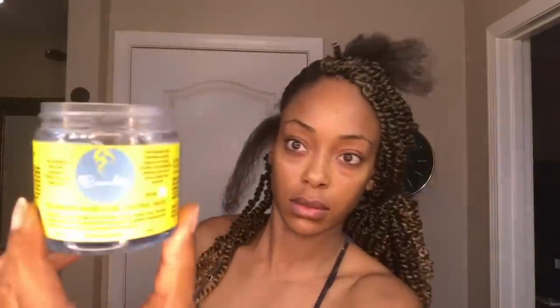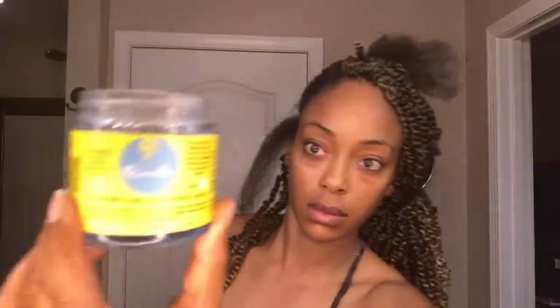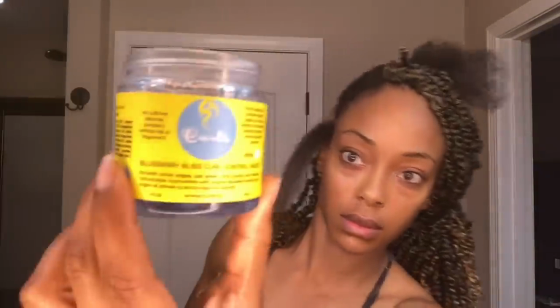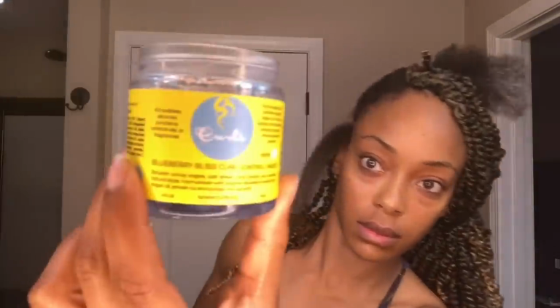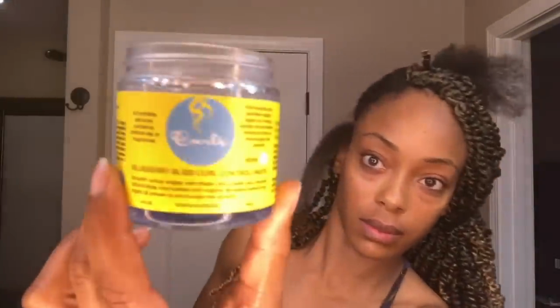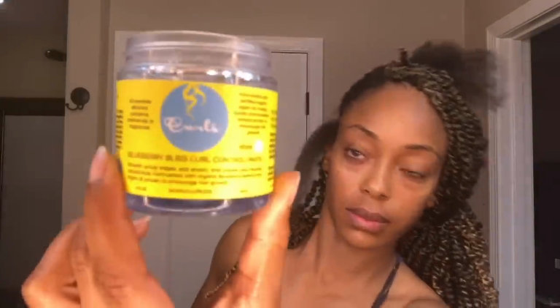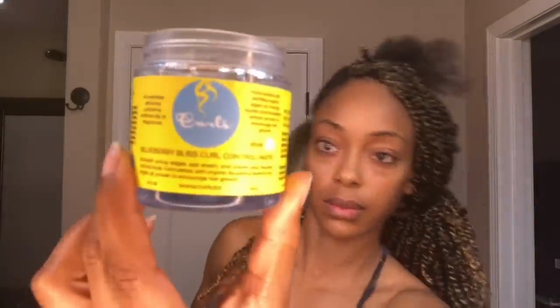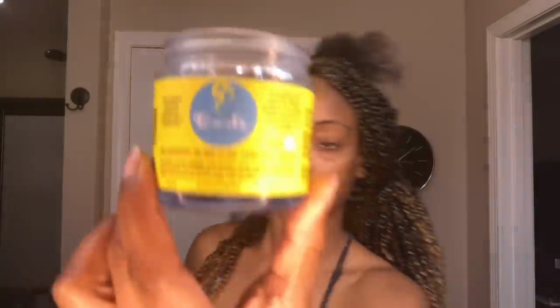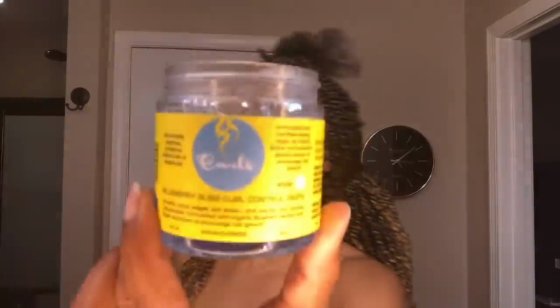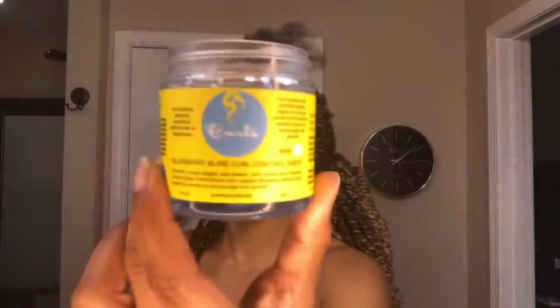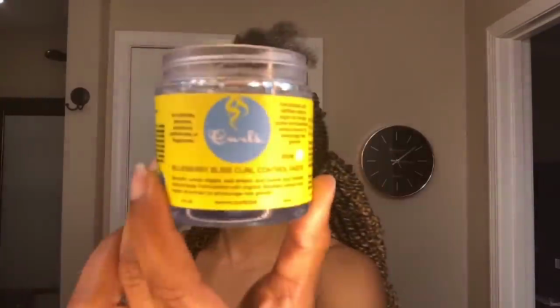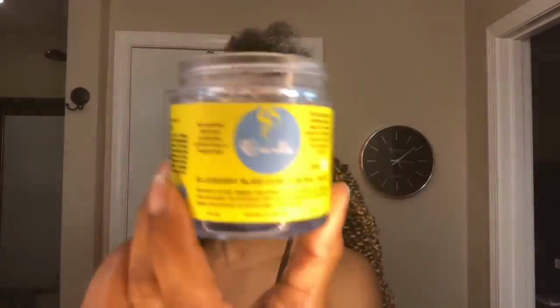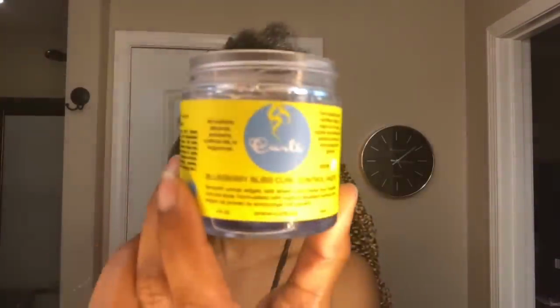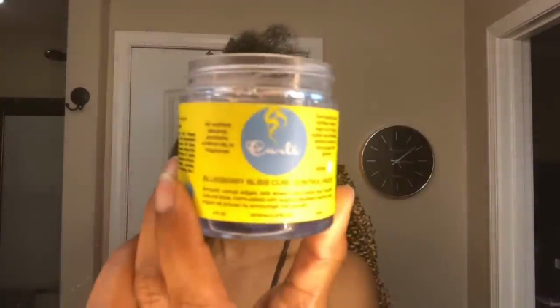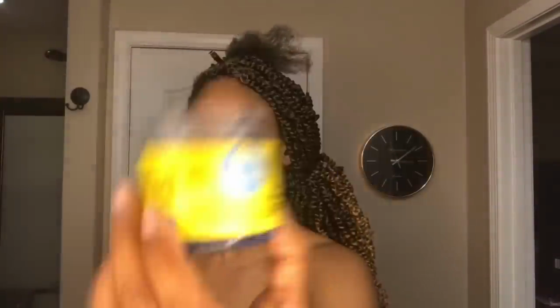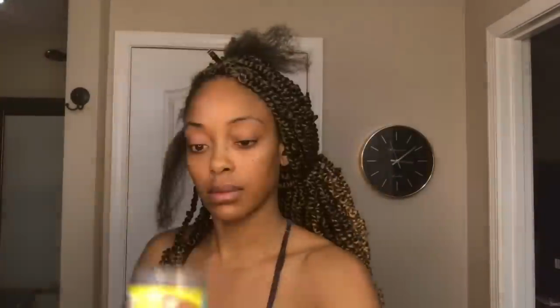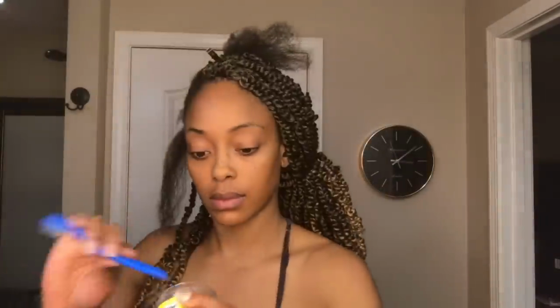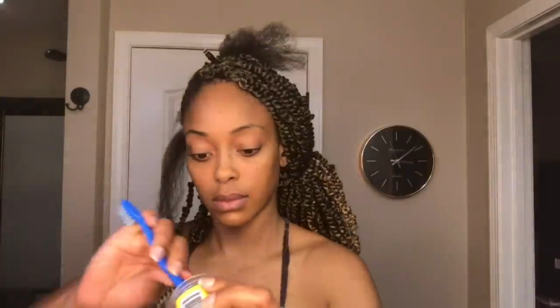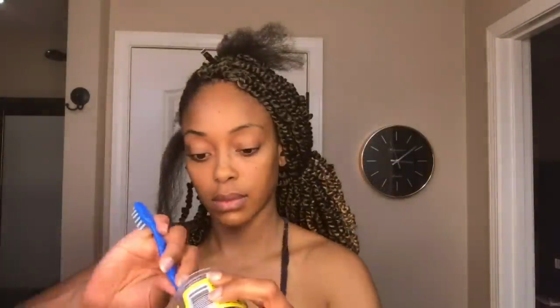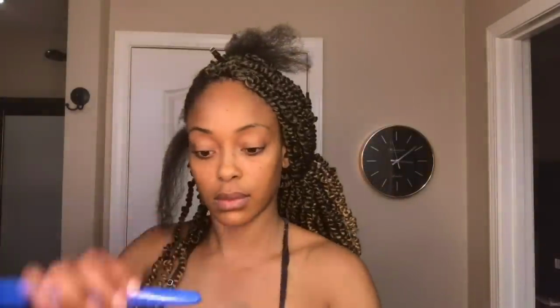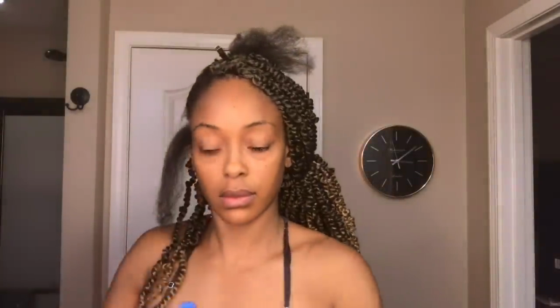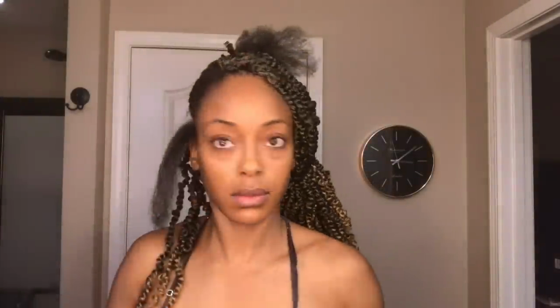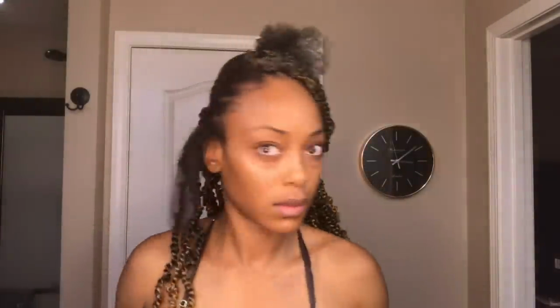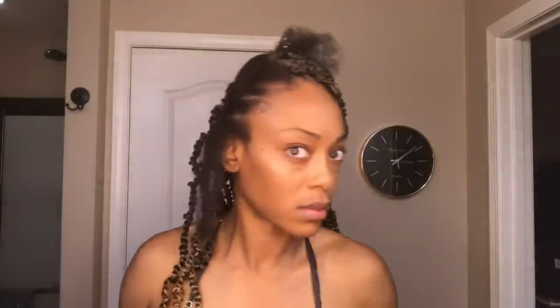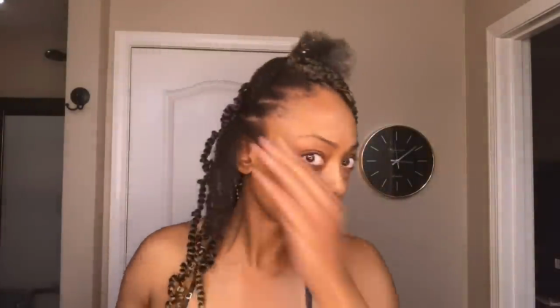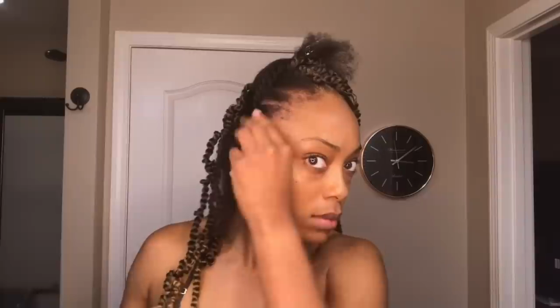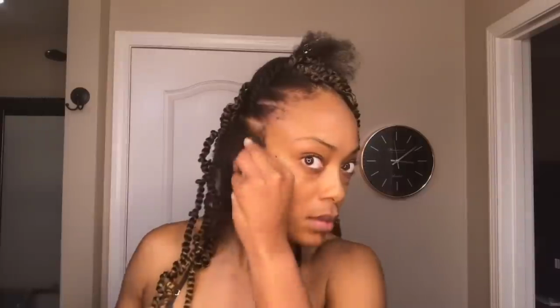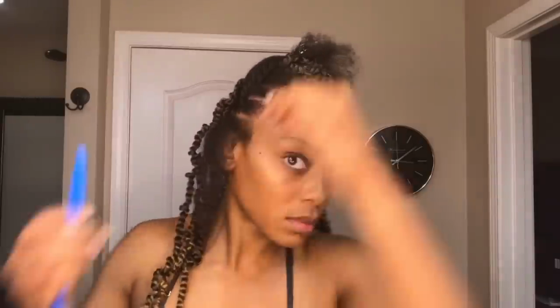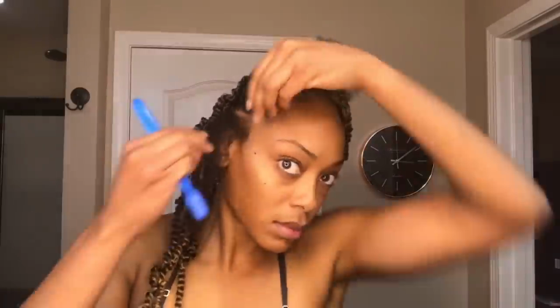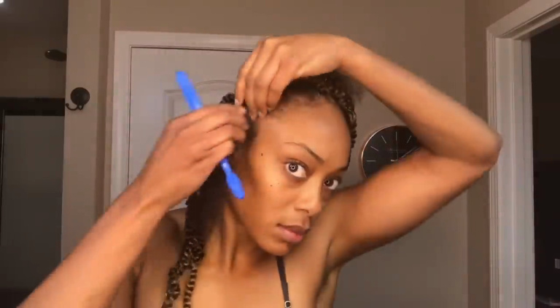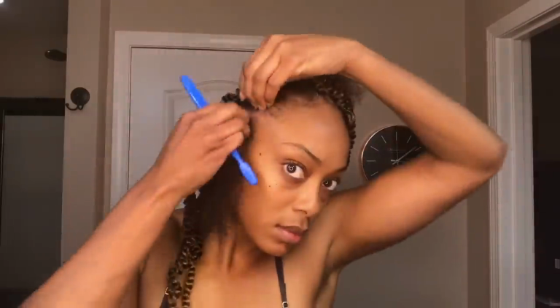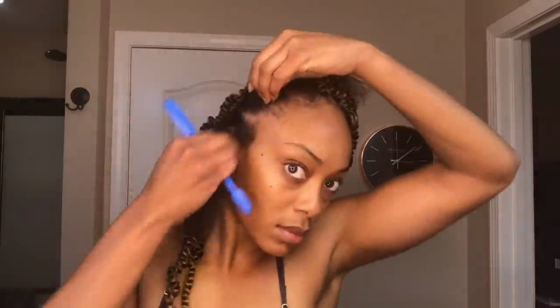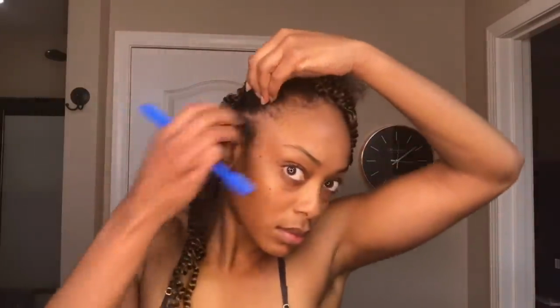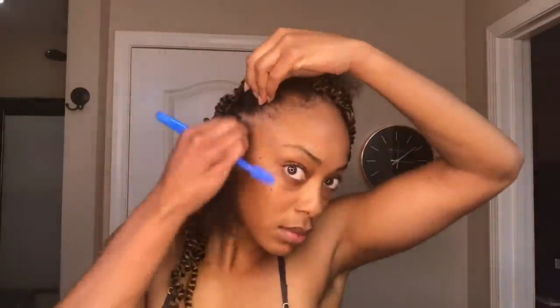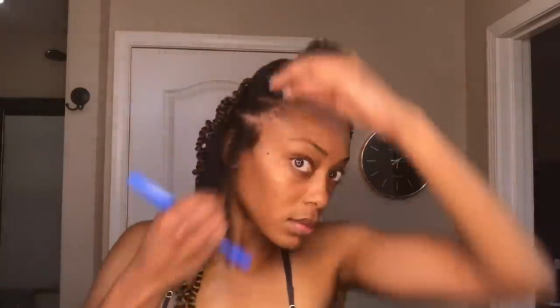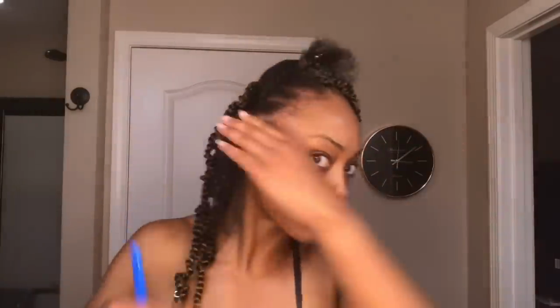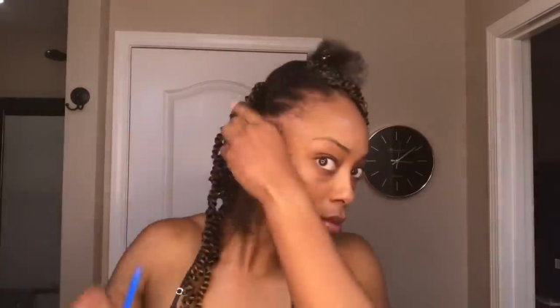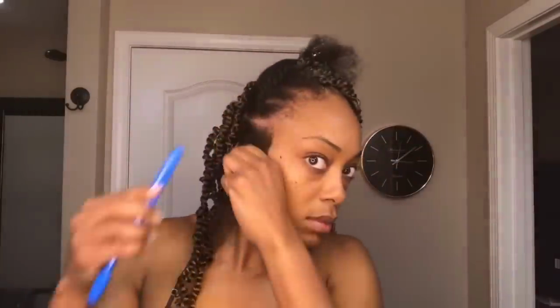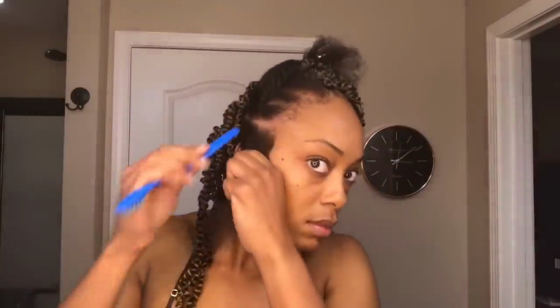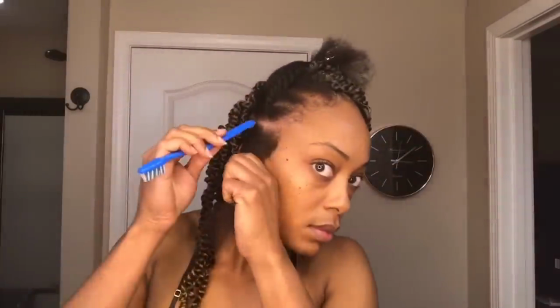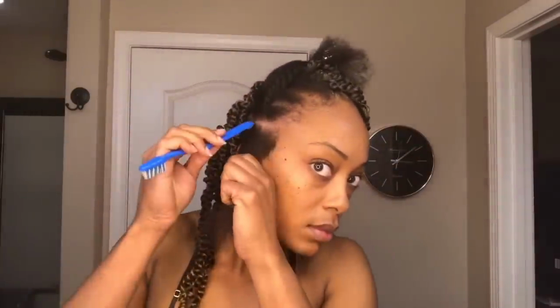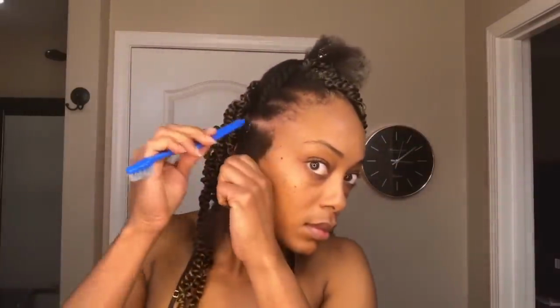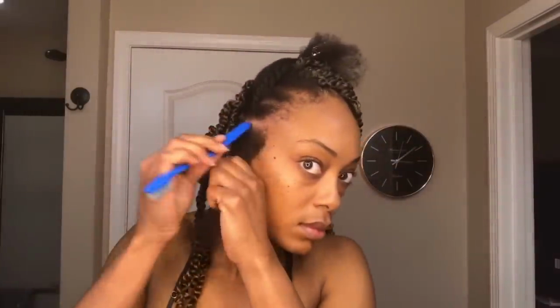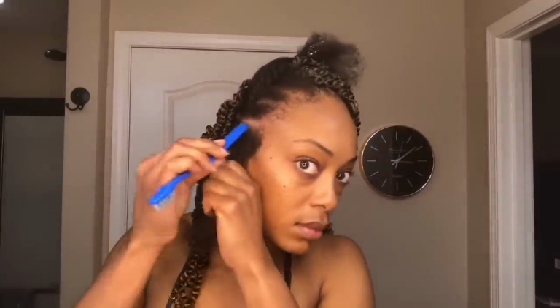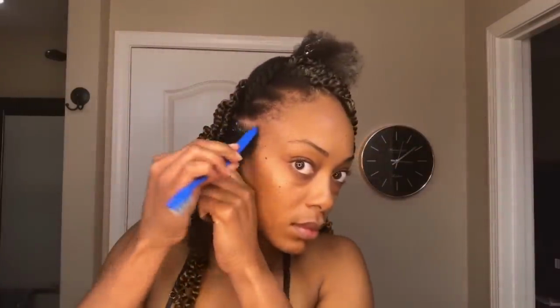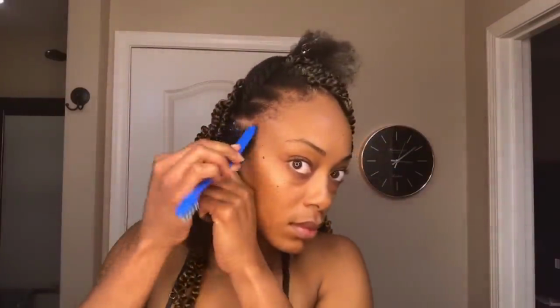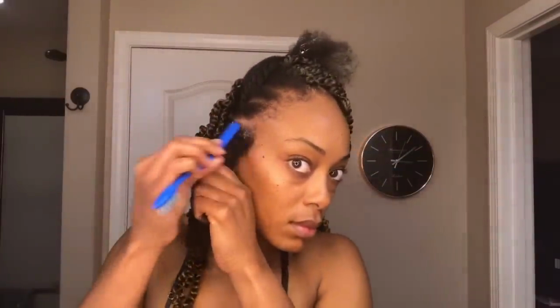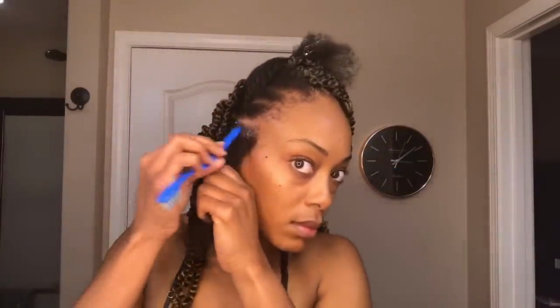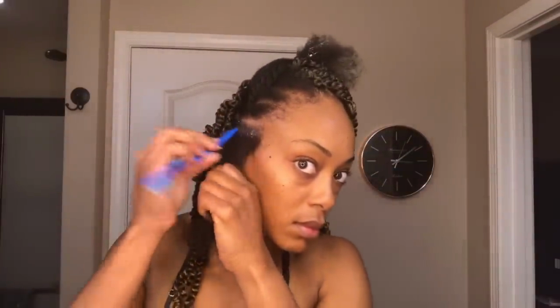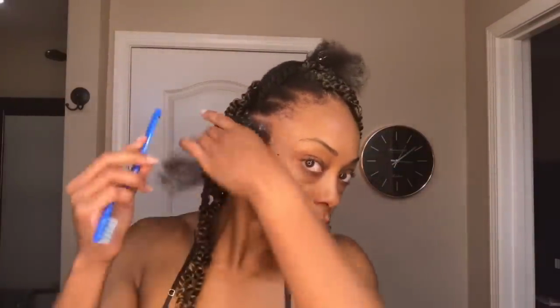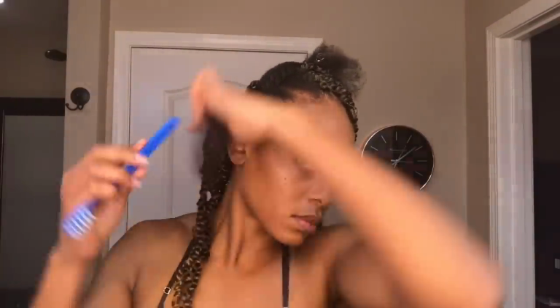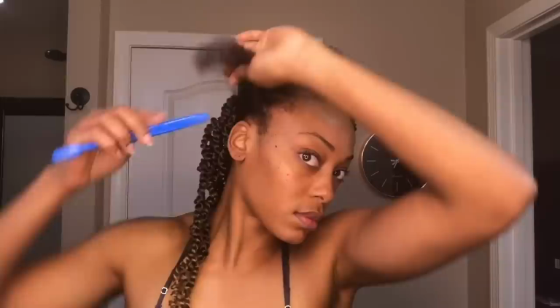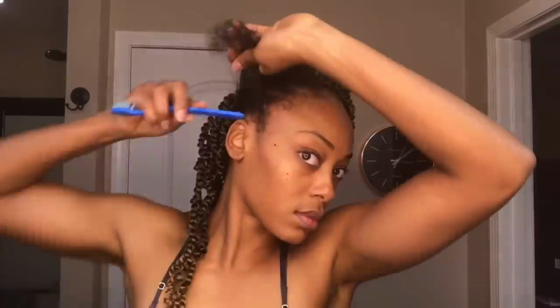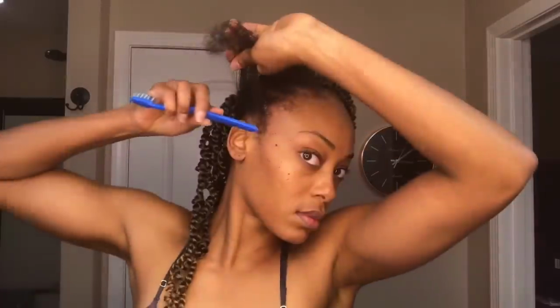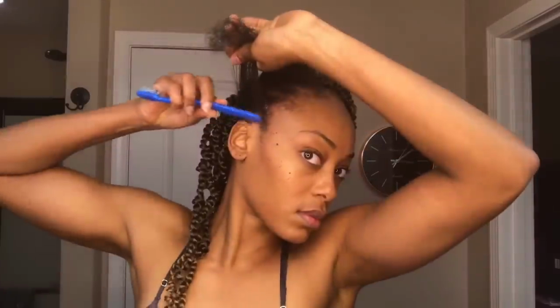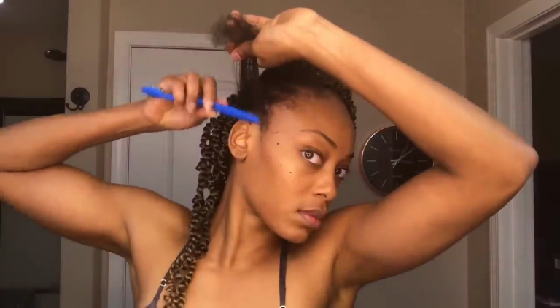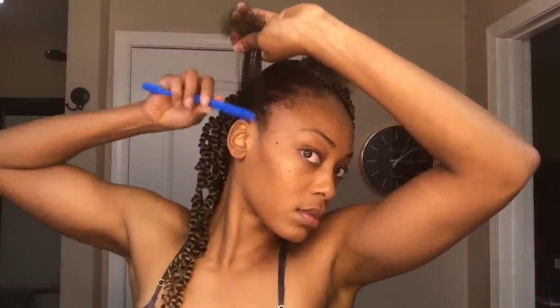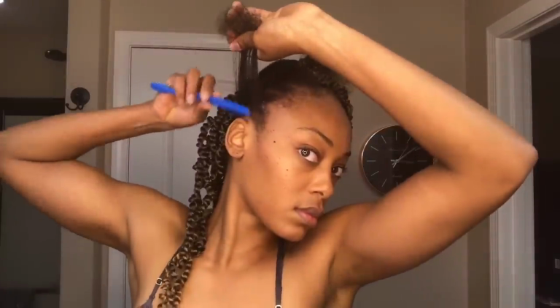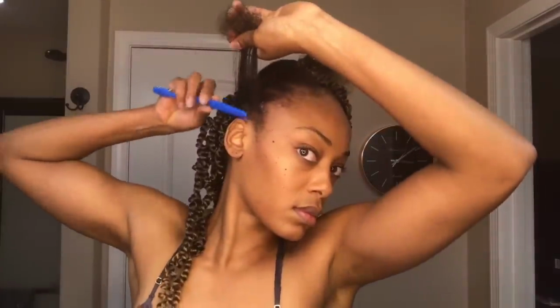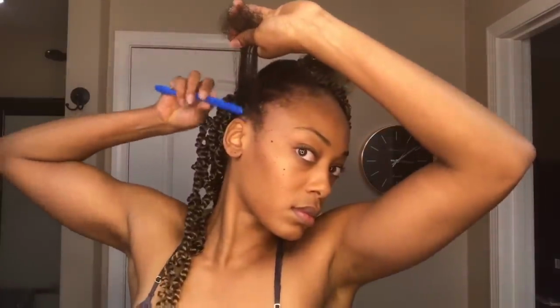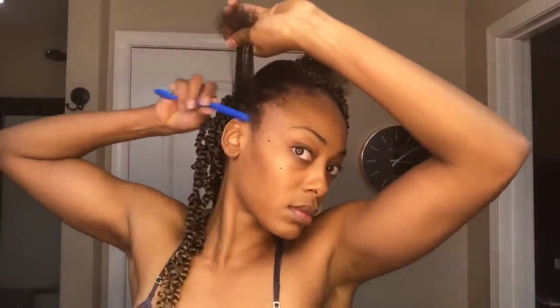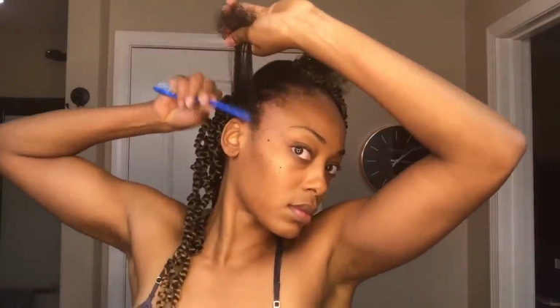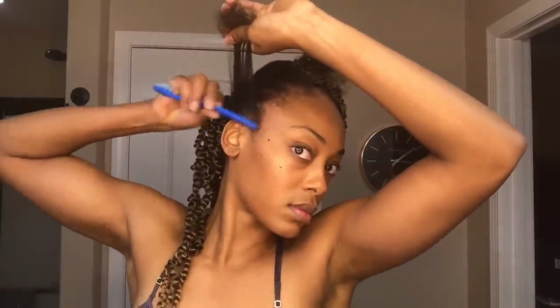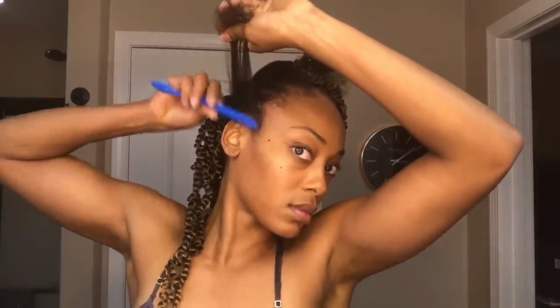For a secure hold on my side braids, I'm going to use some edge control, apply it to my roots, and then begin braiding.